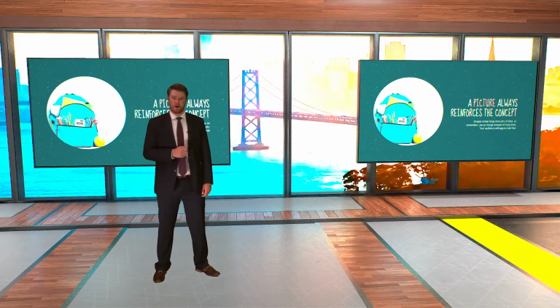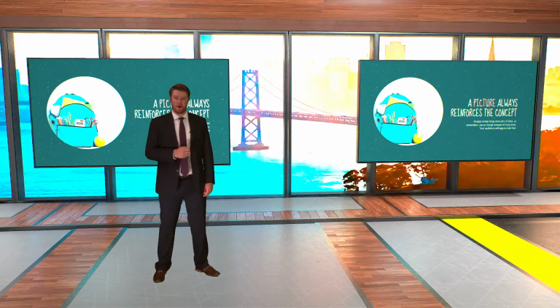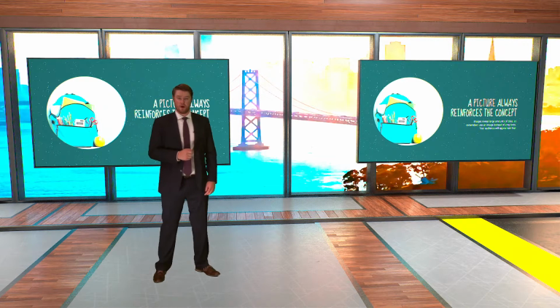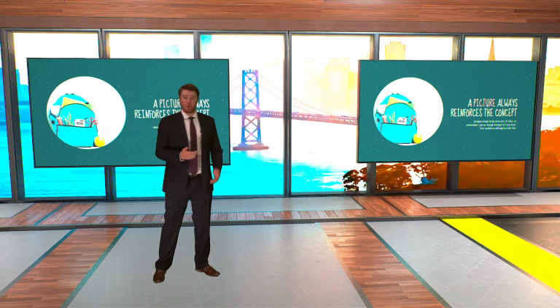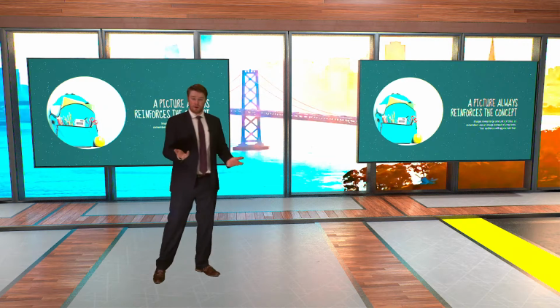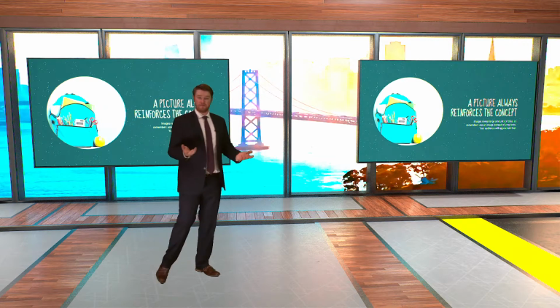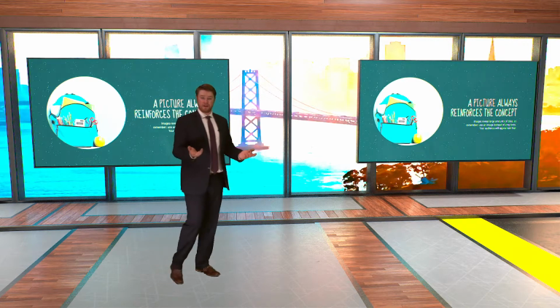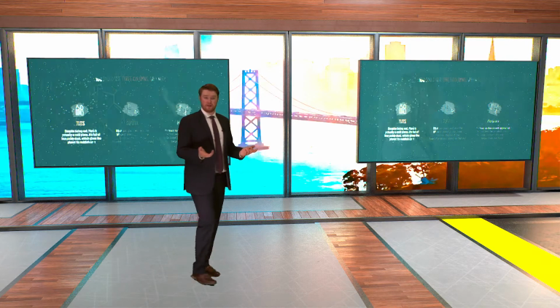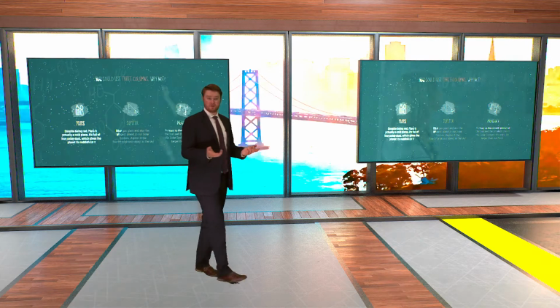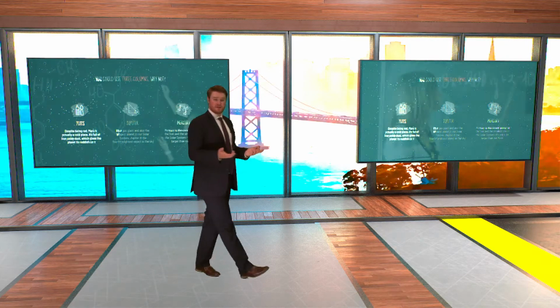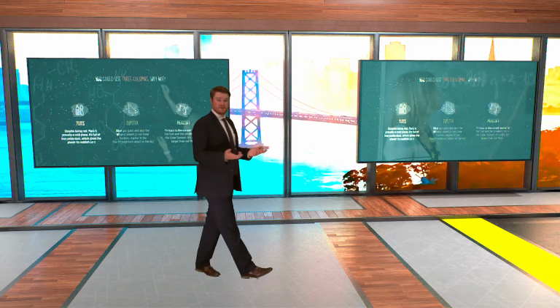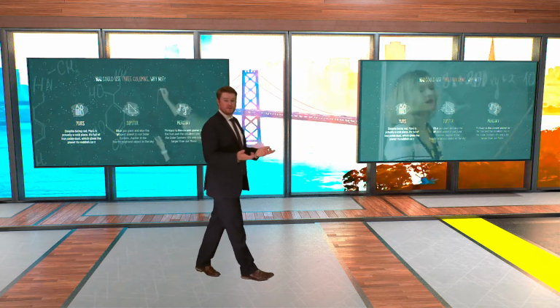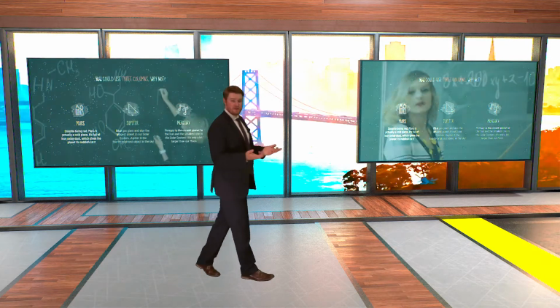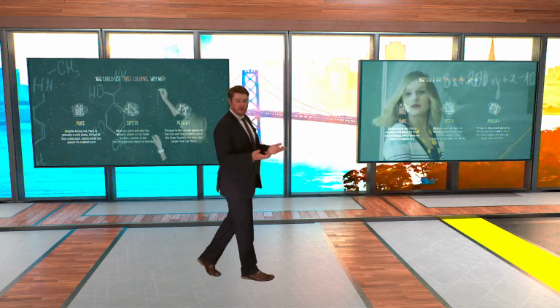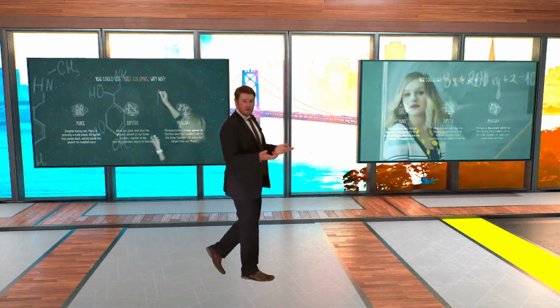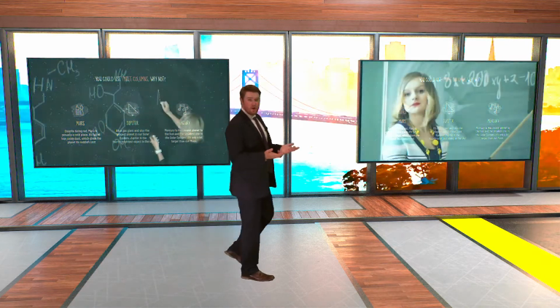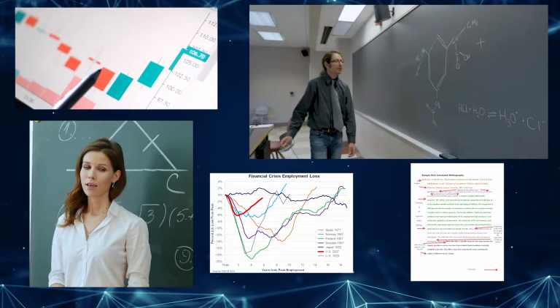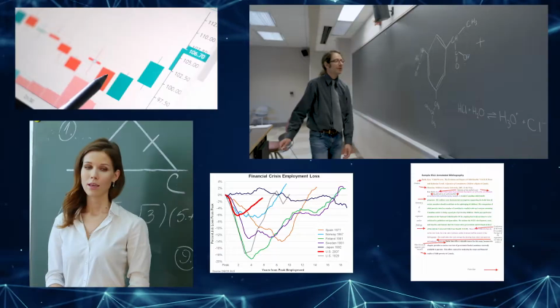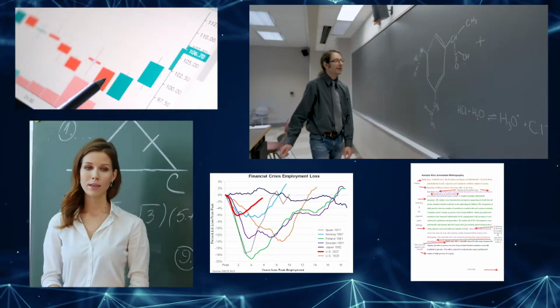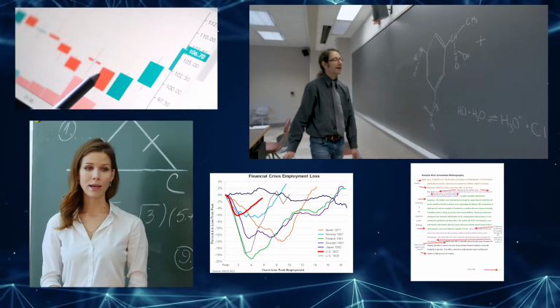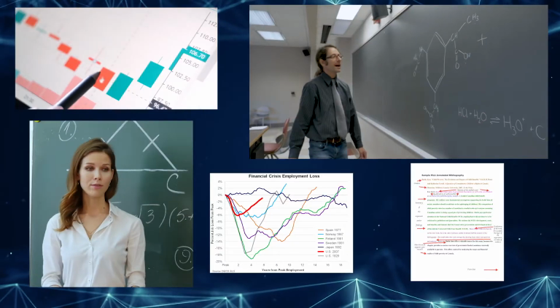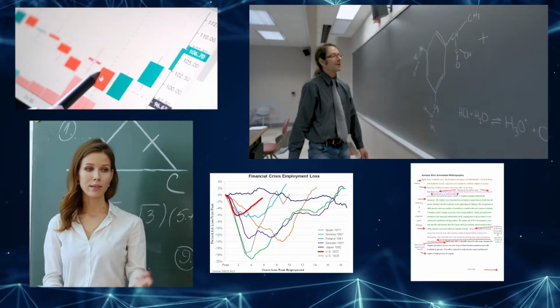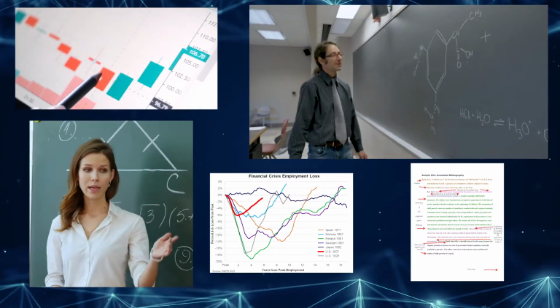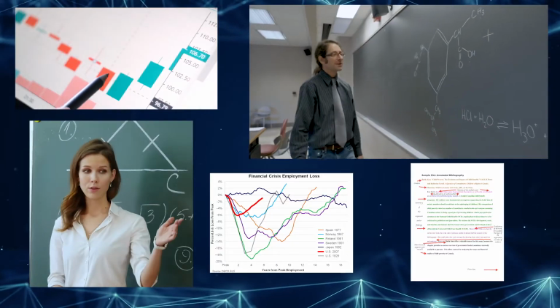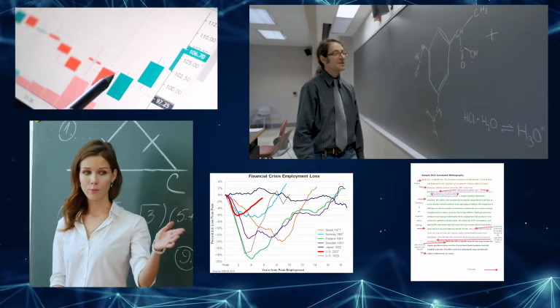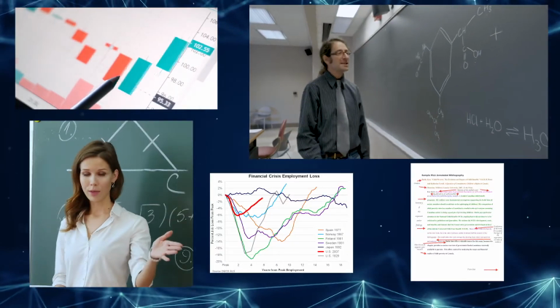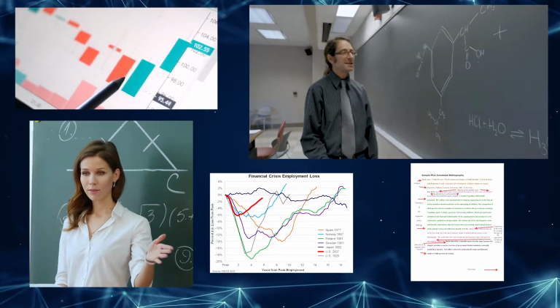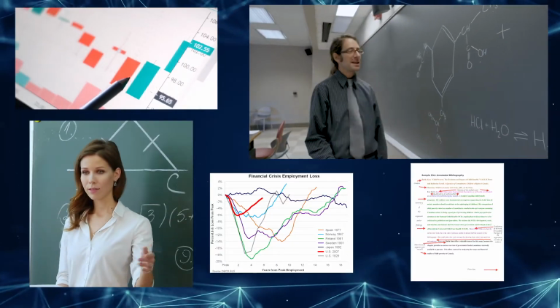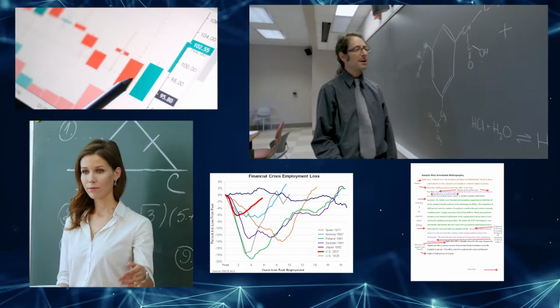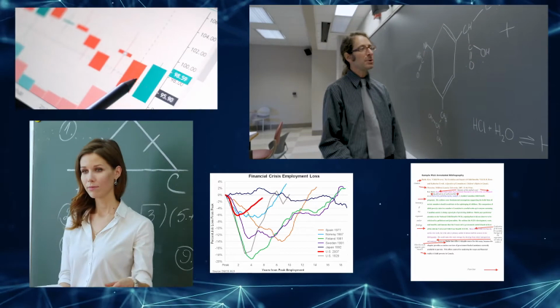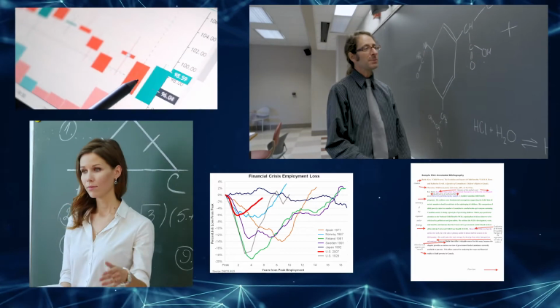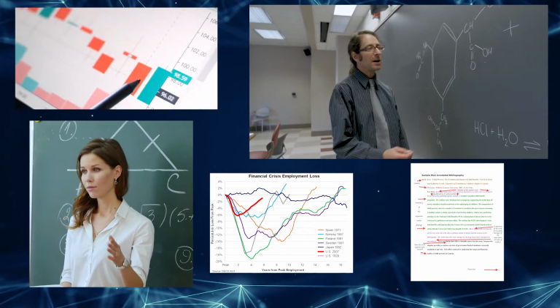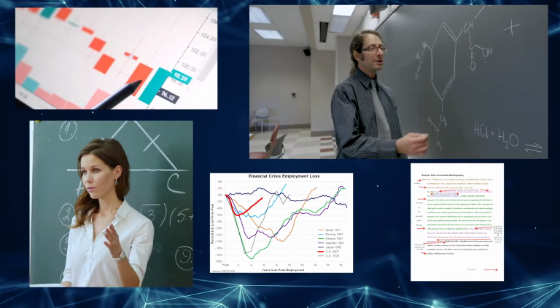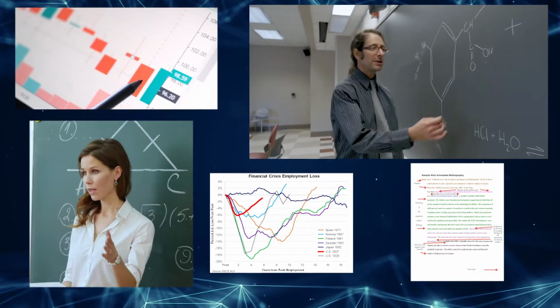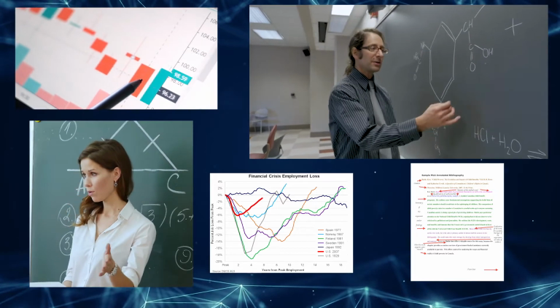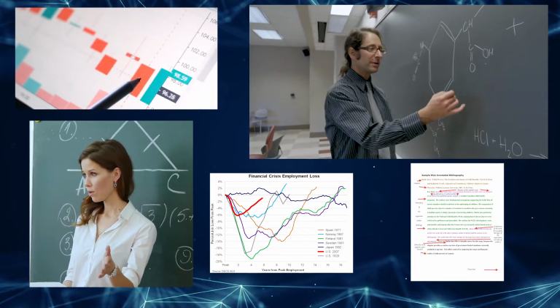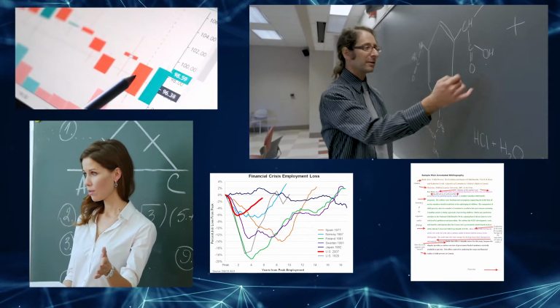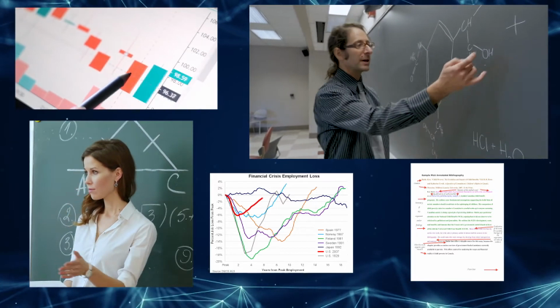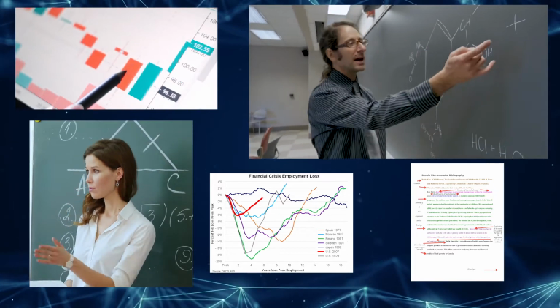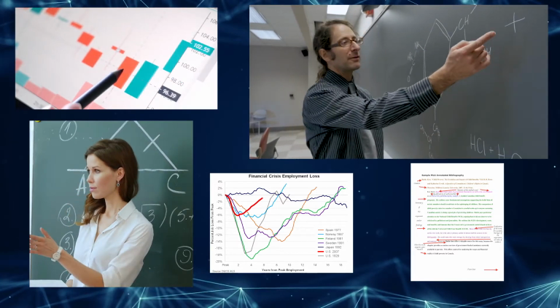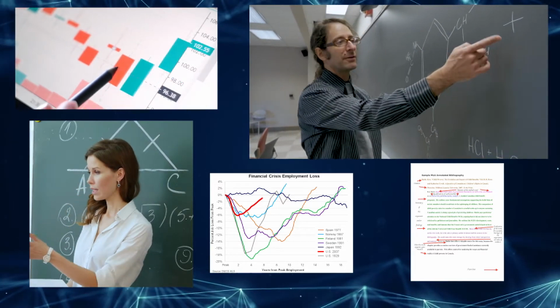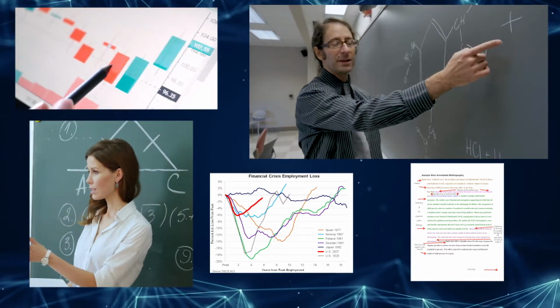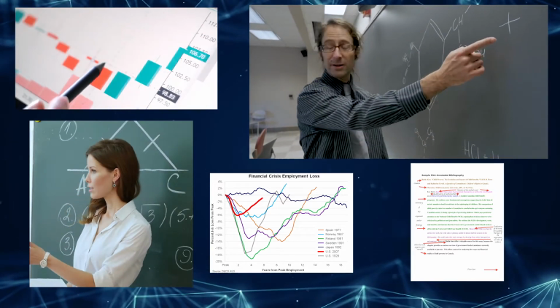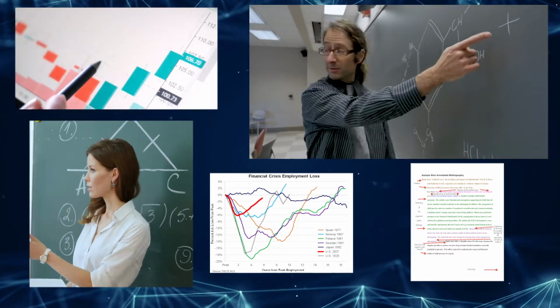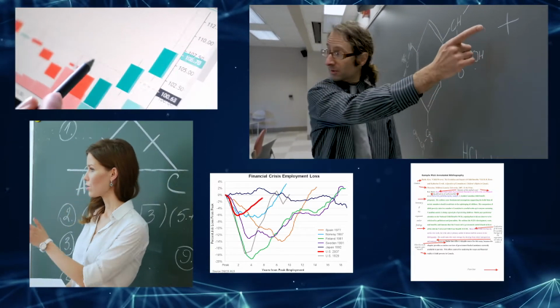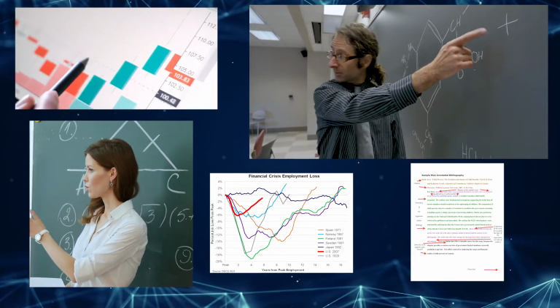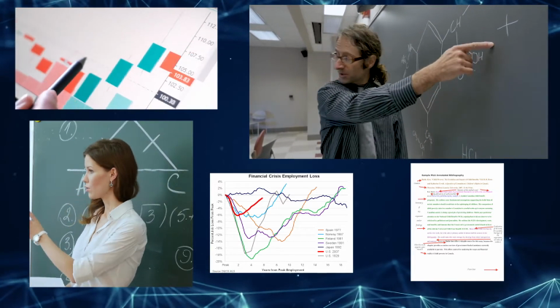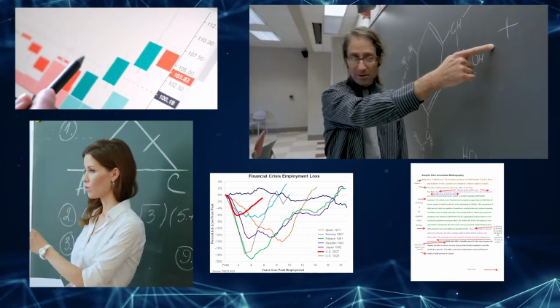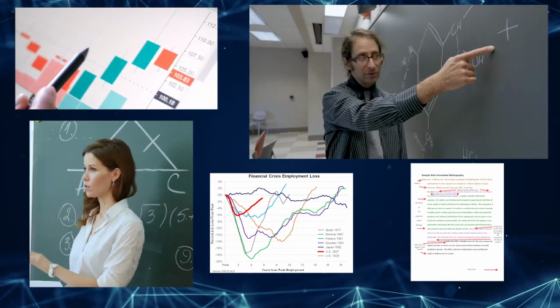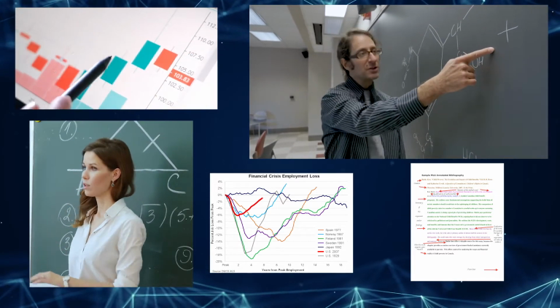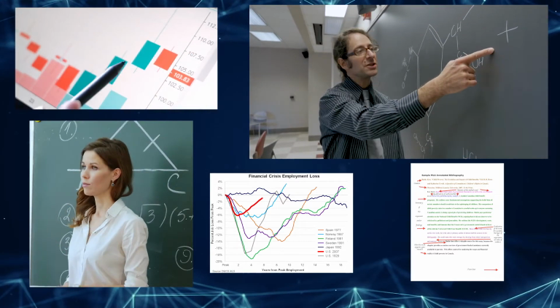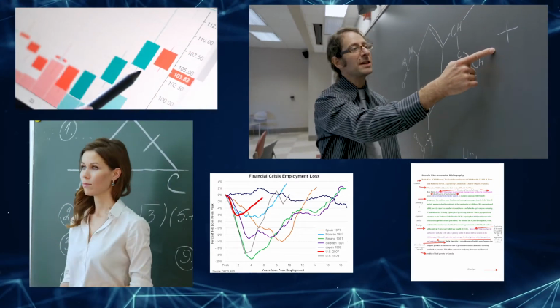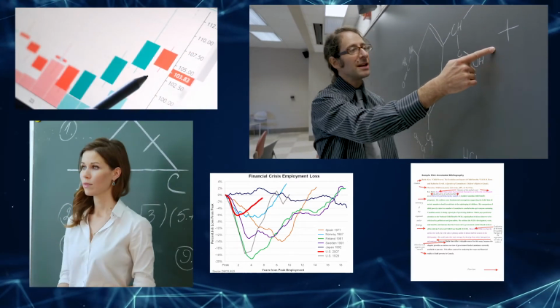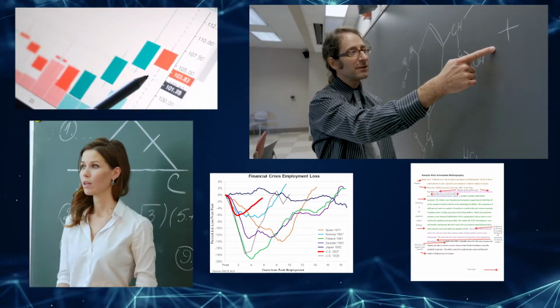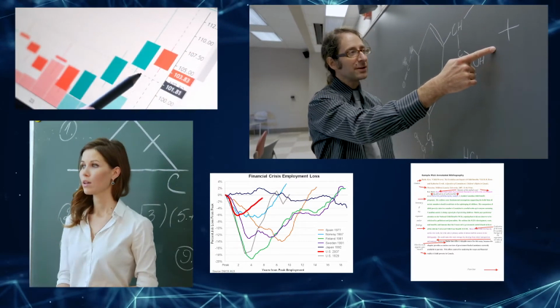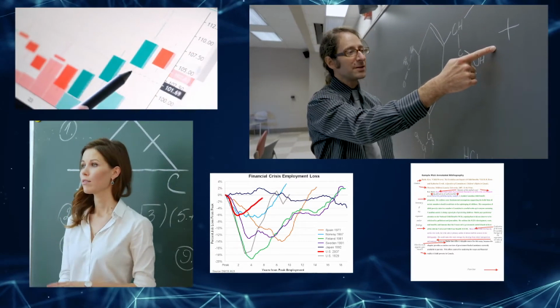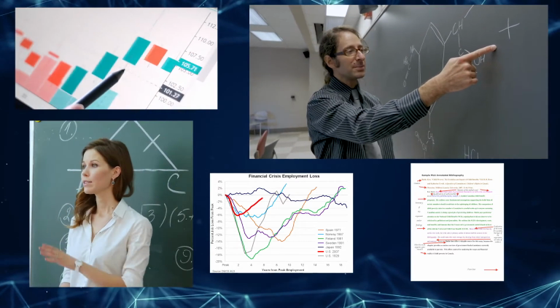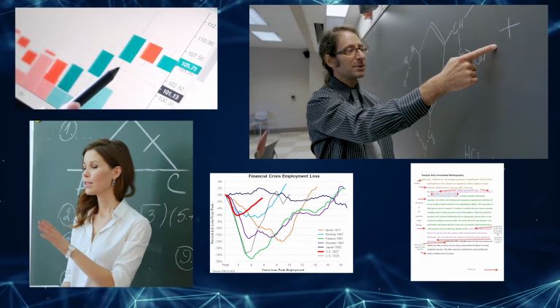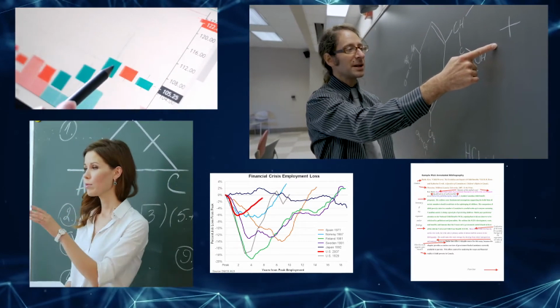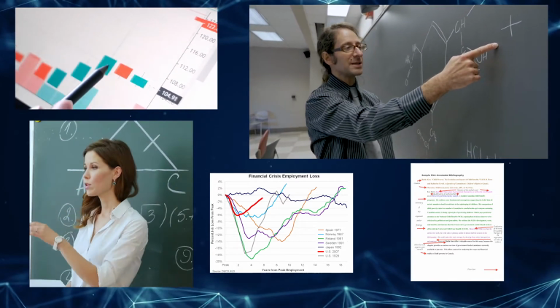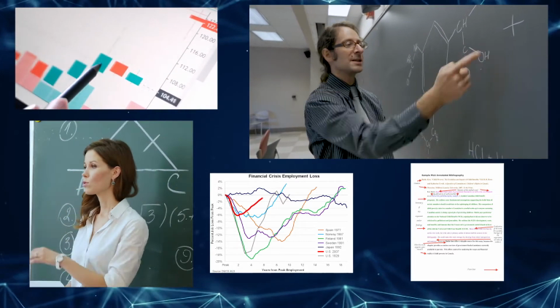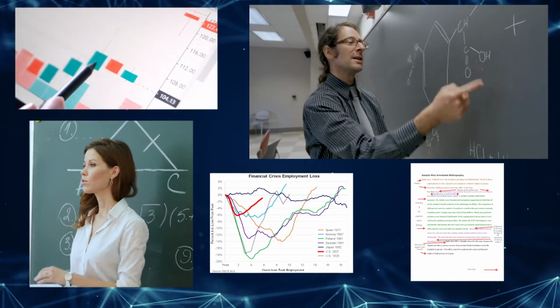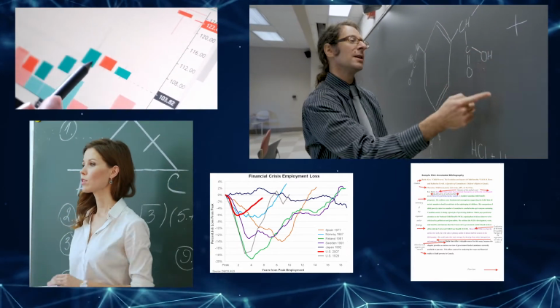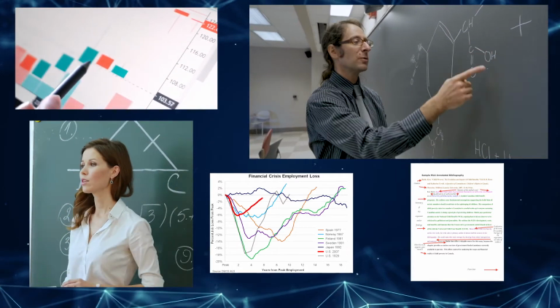With our video switching studio, we are able to show multiple presentation sources, guest speakers, and host Q&A, all on your student's screen.